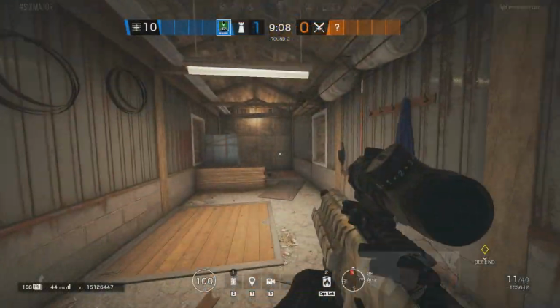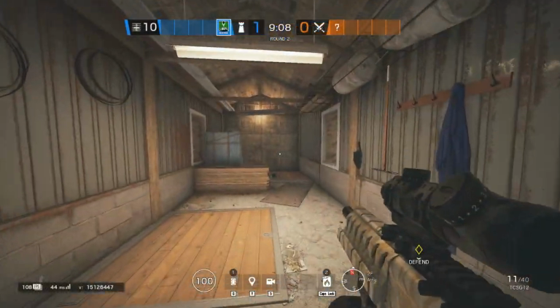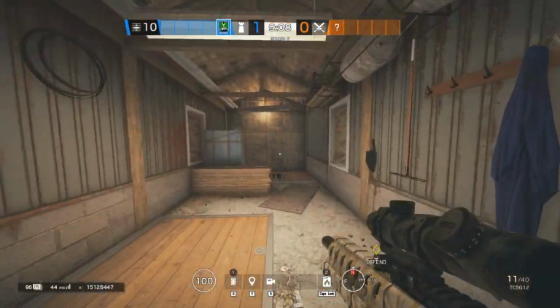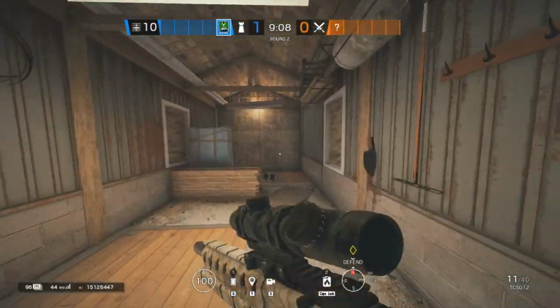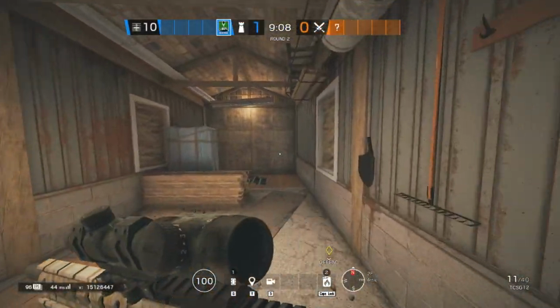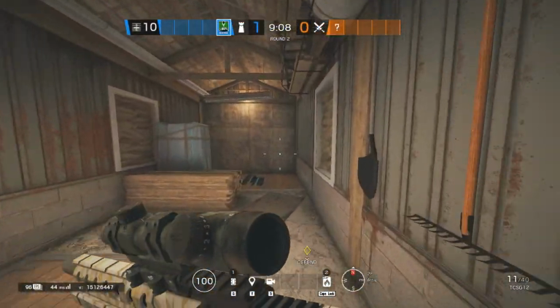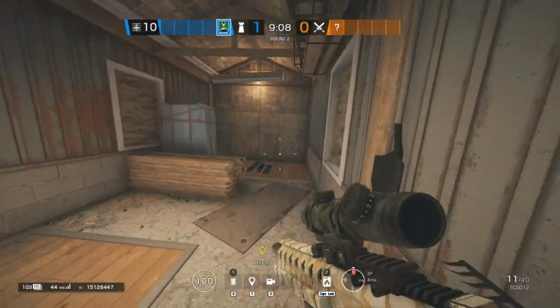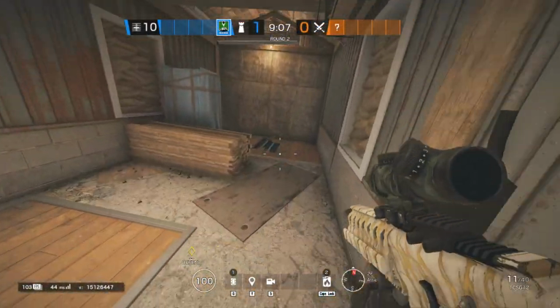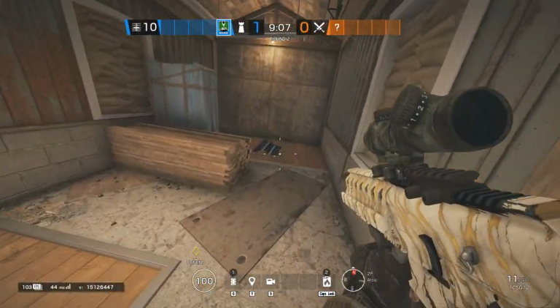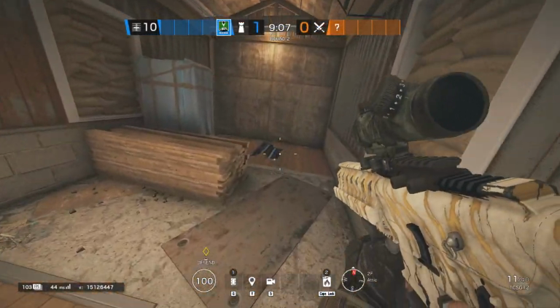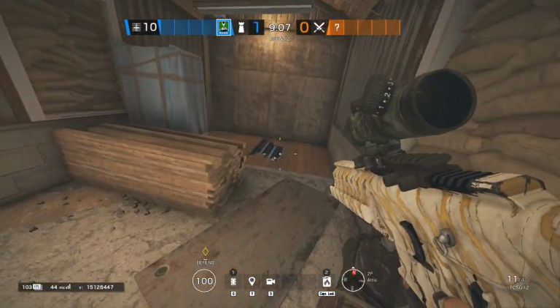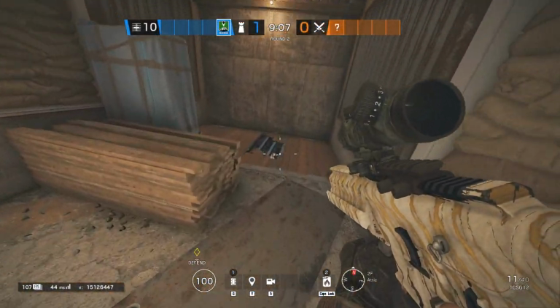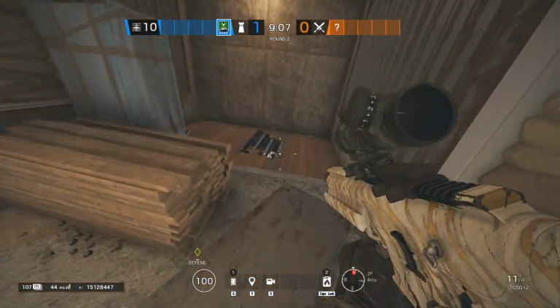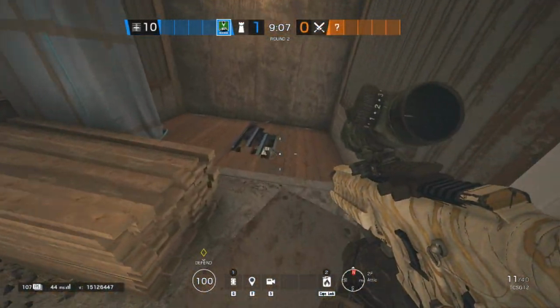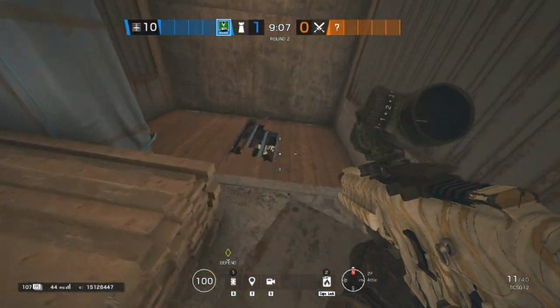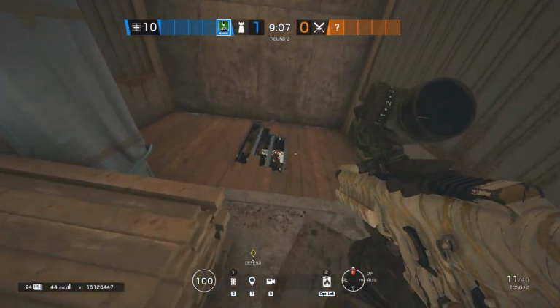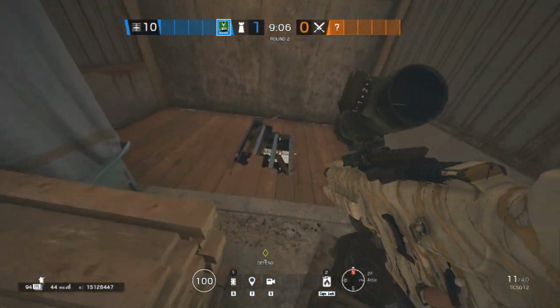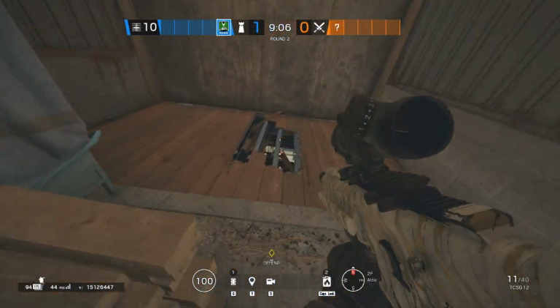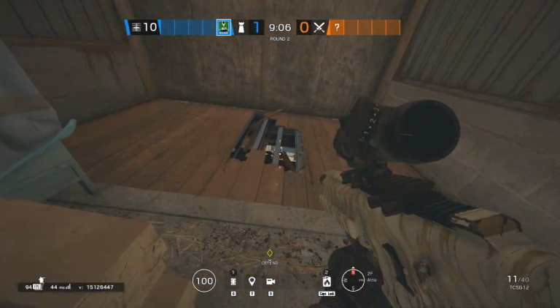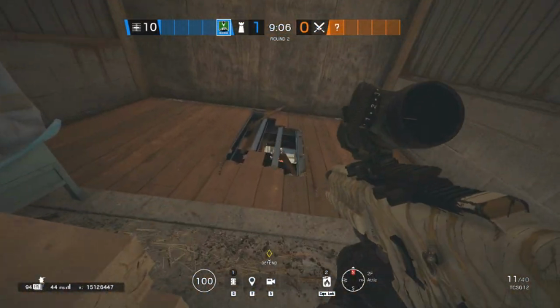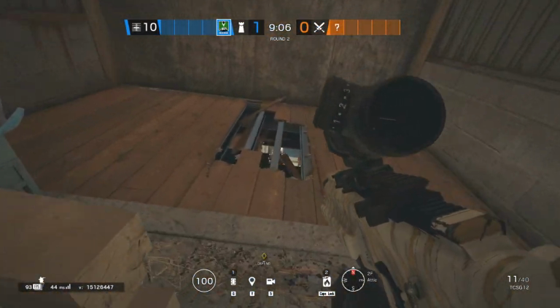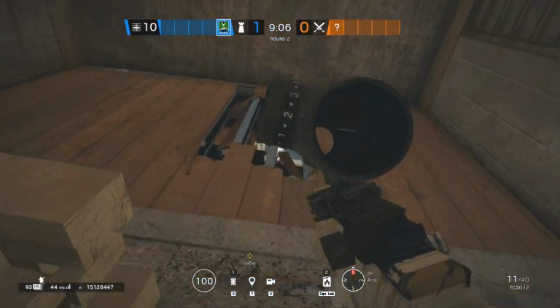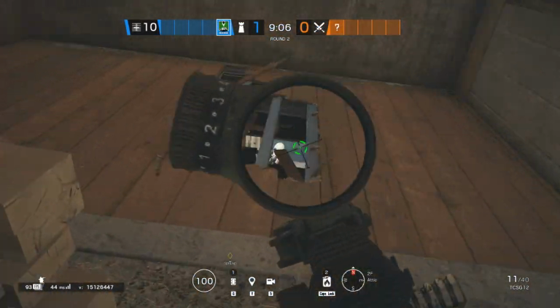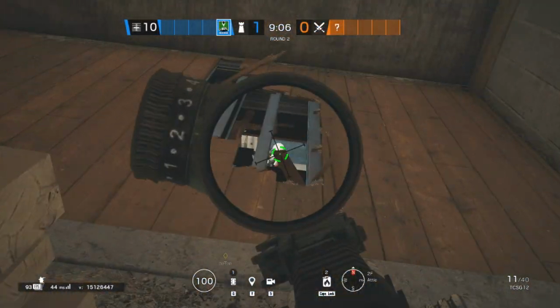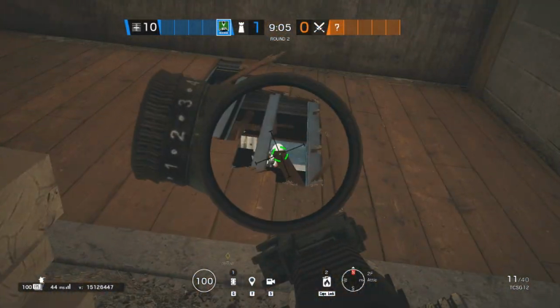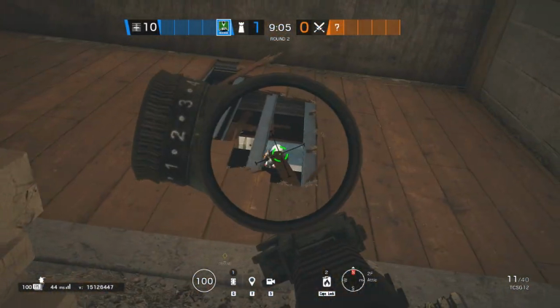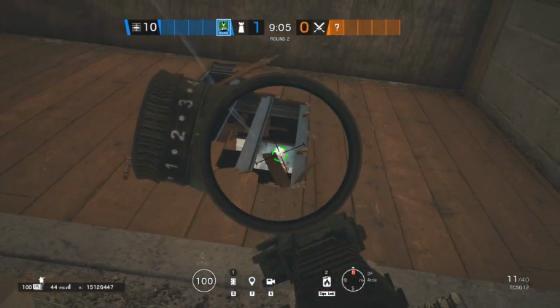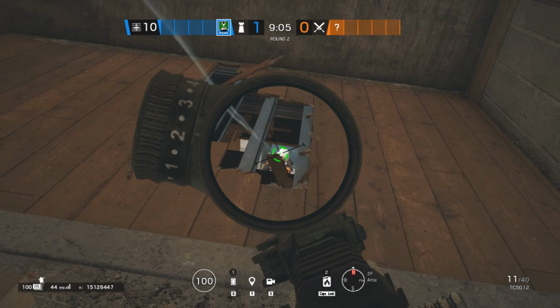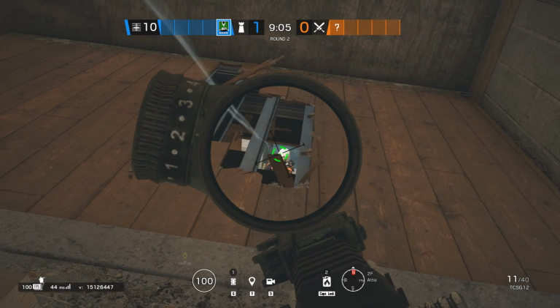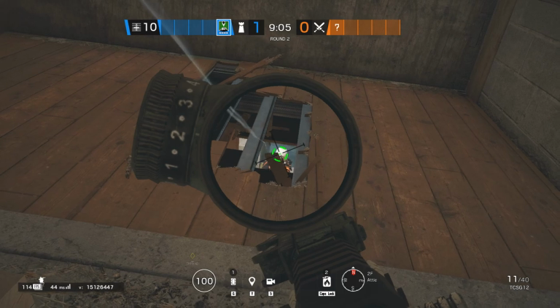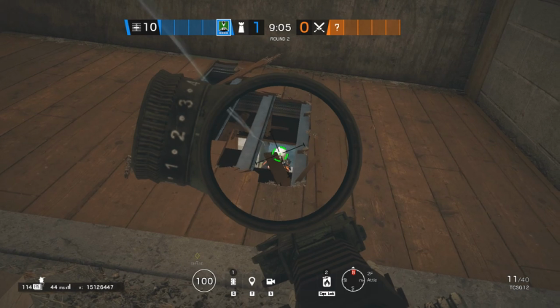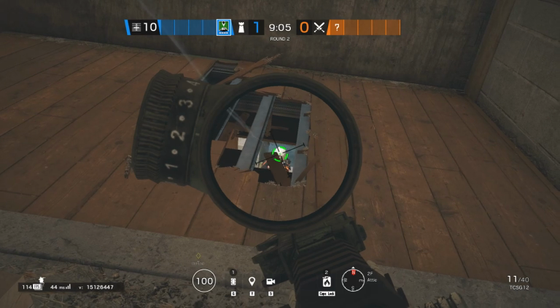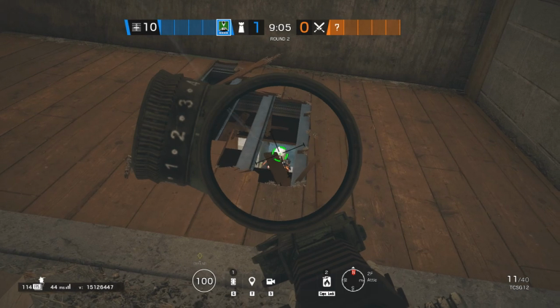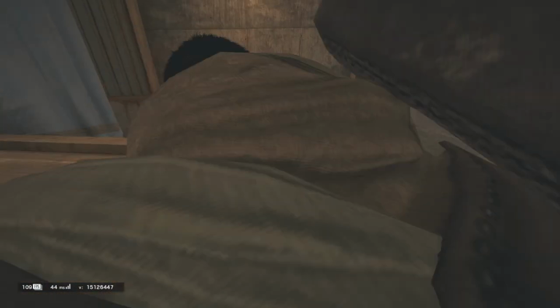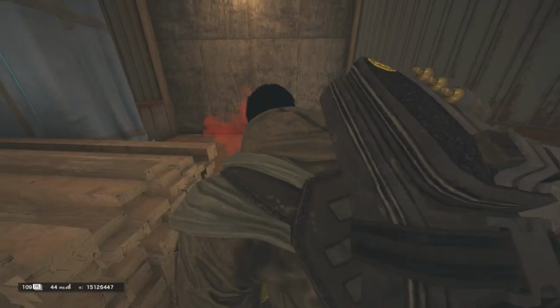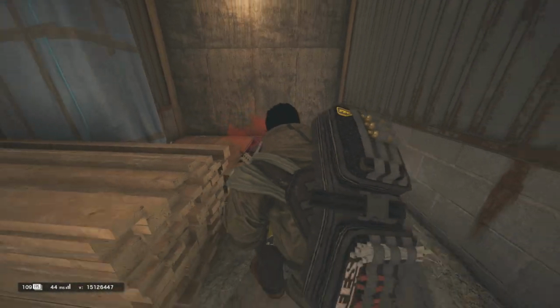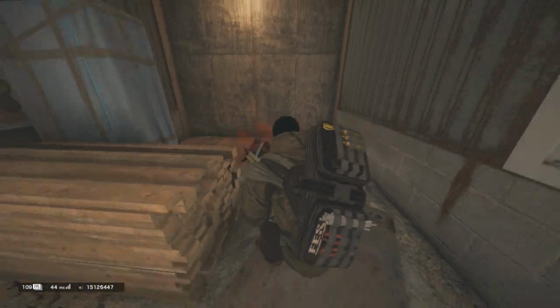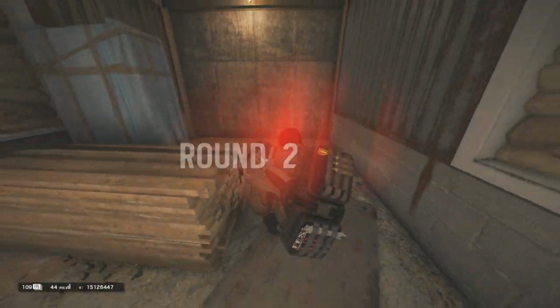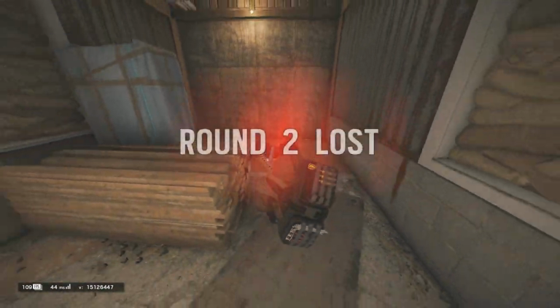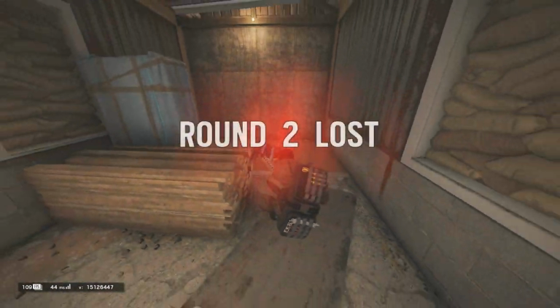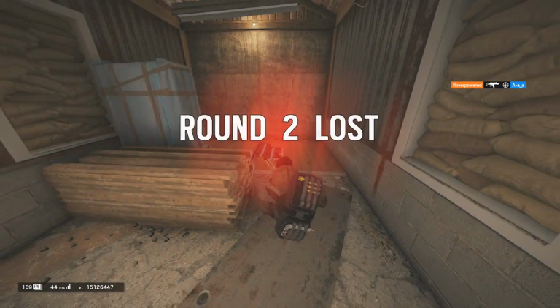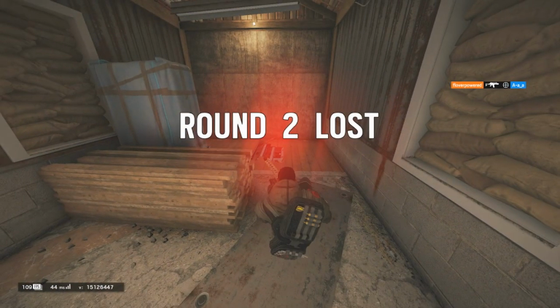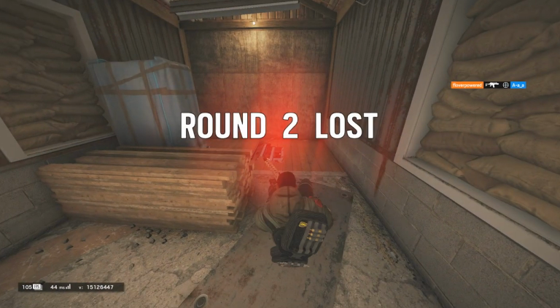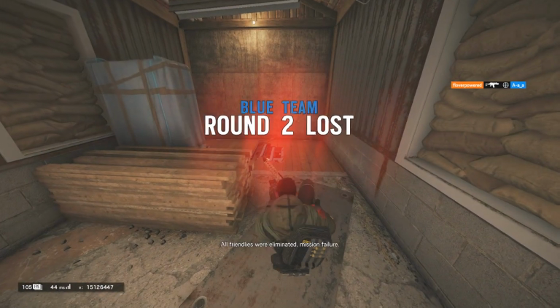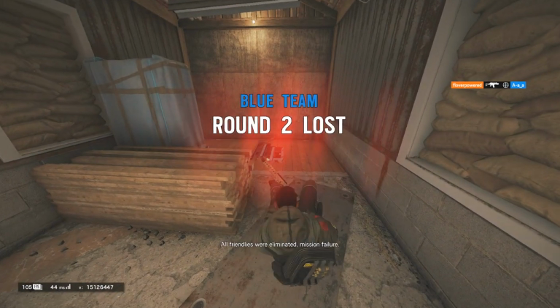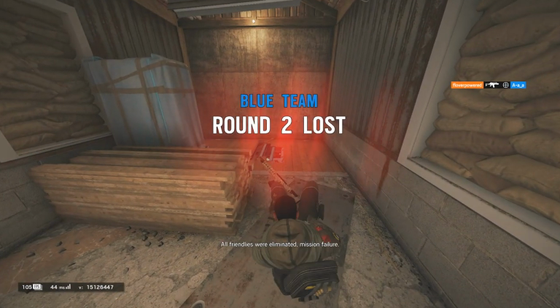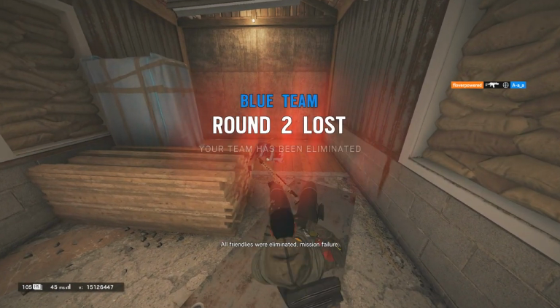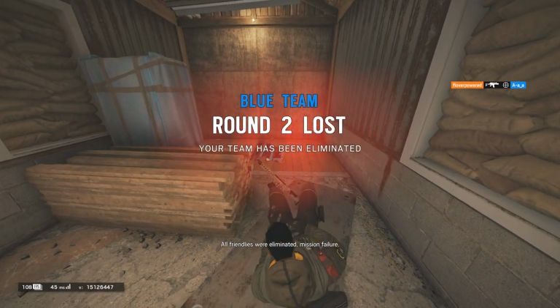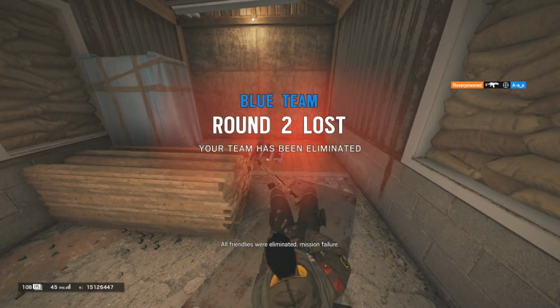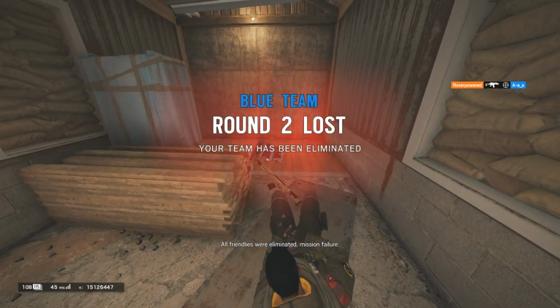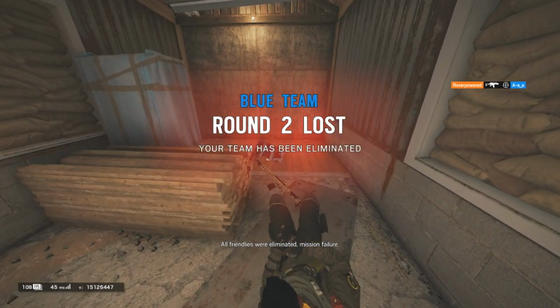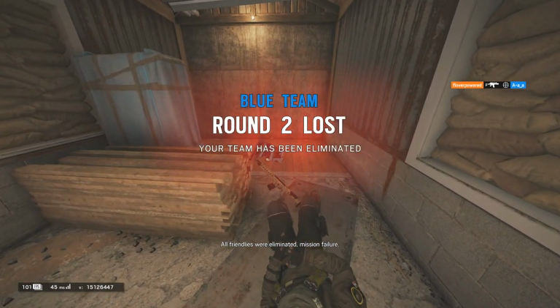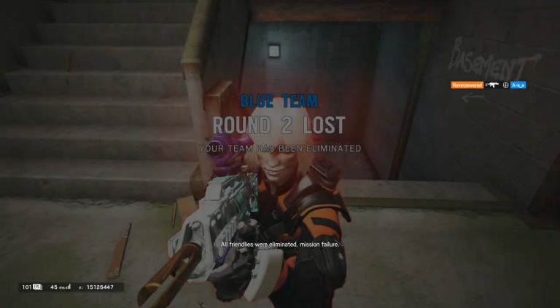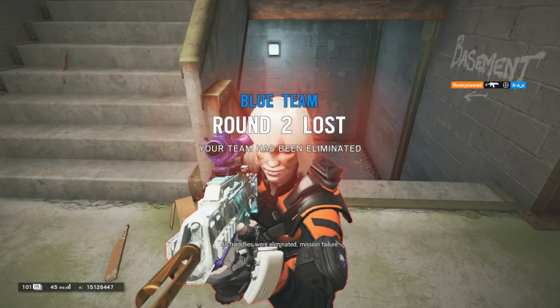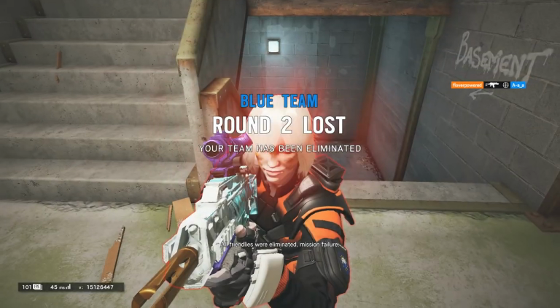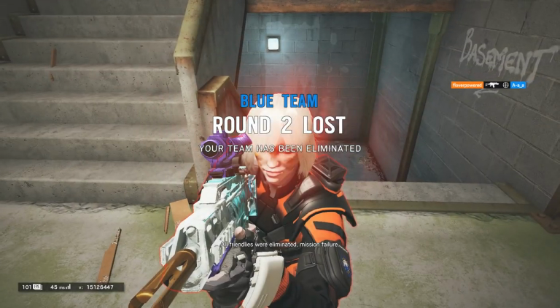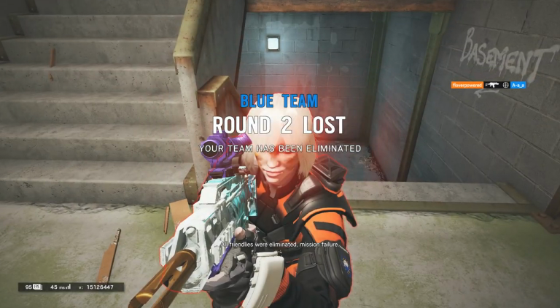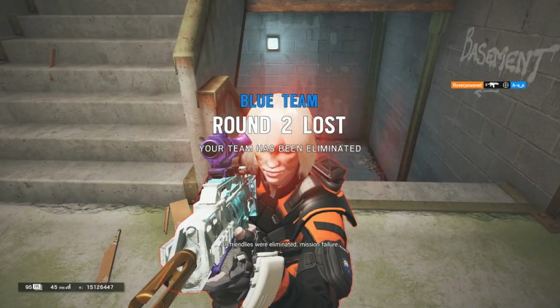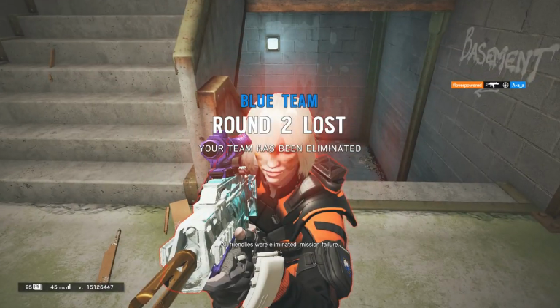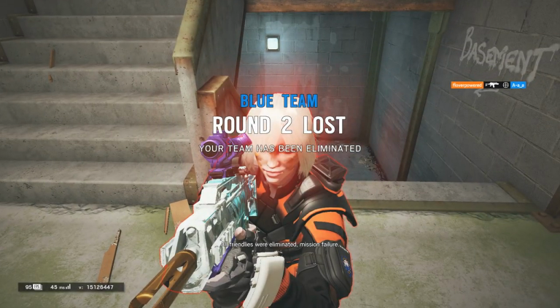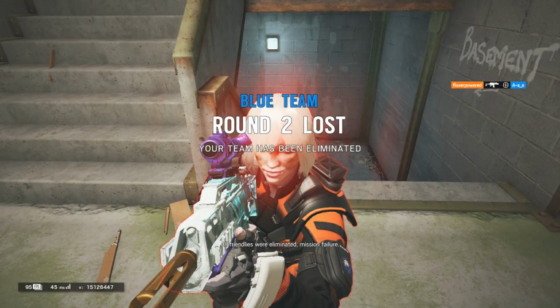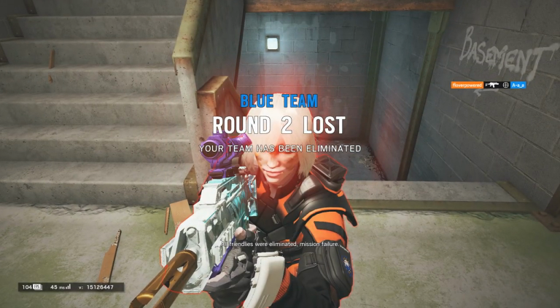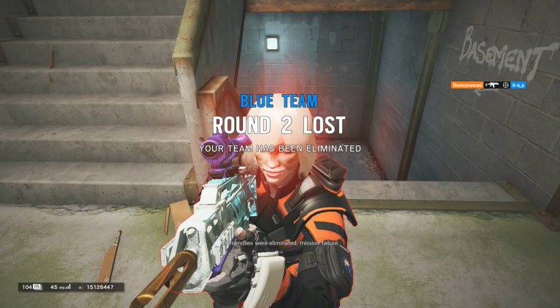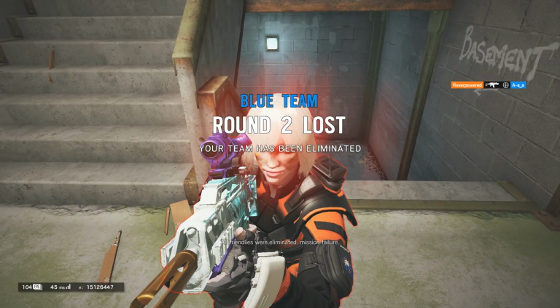If your roamers are ignored, you can contest tower stairs from the Attic. This also works if you are an attacker and want to guard the plank.